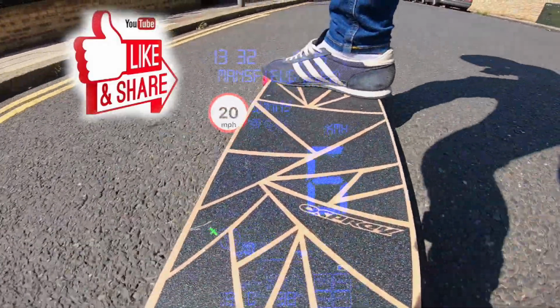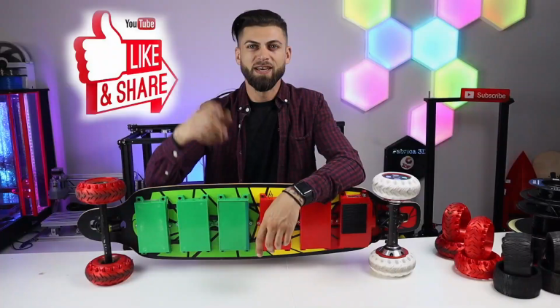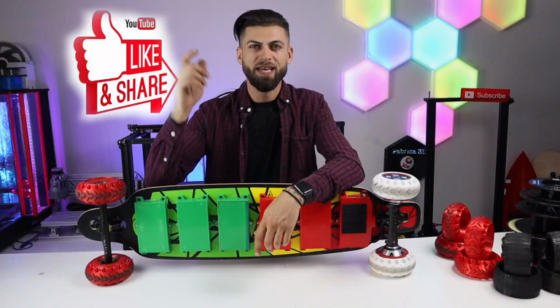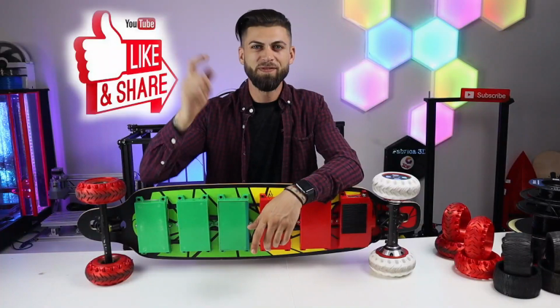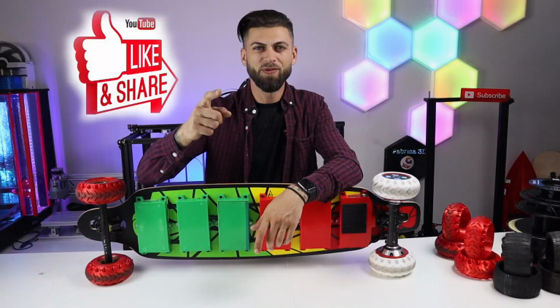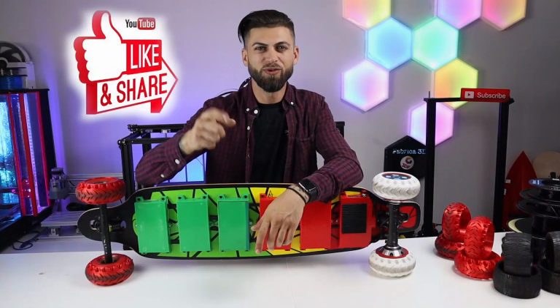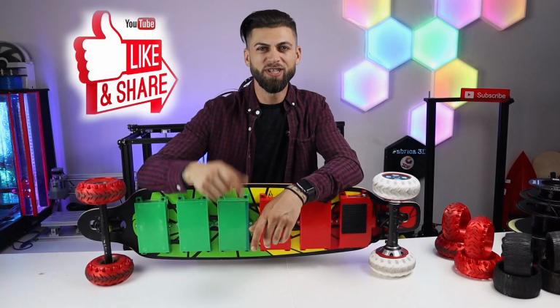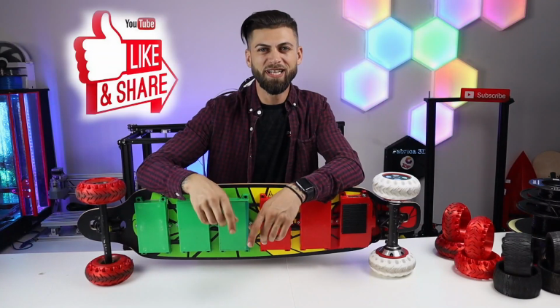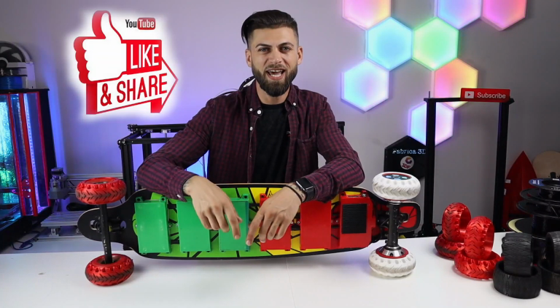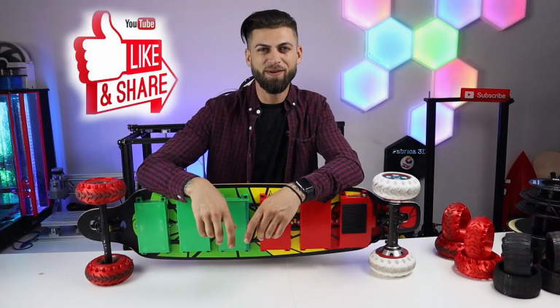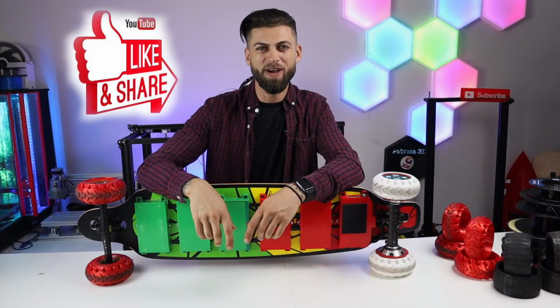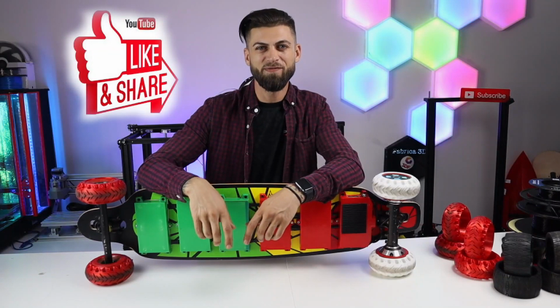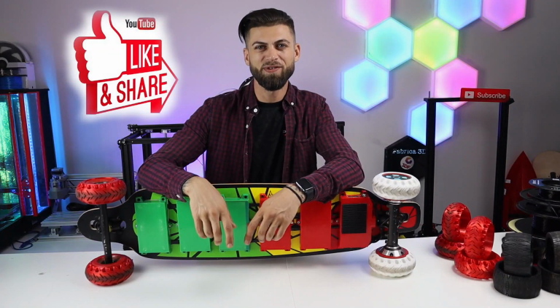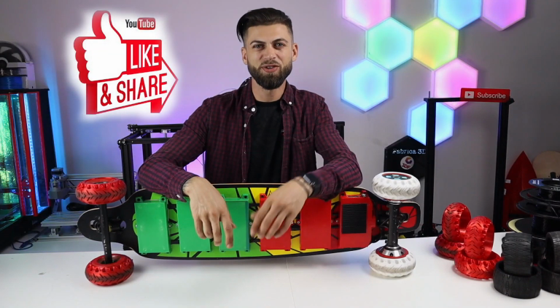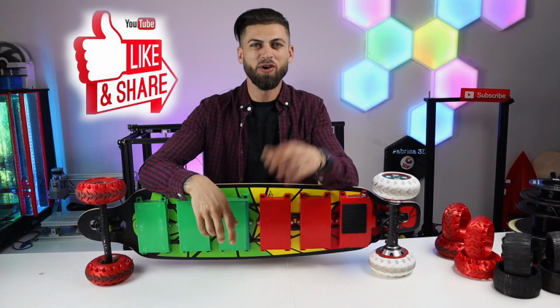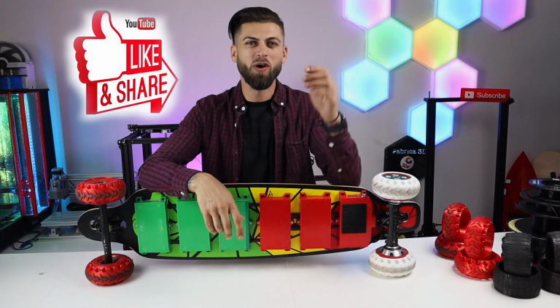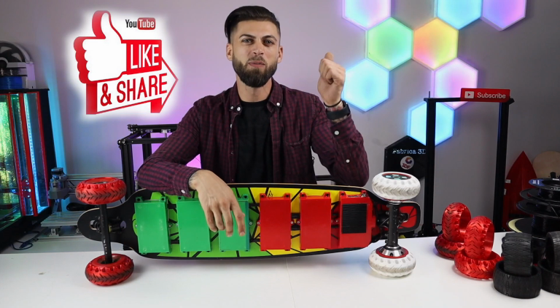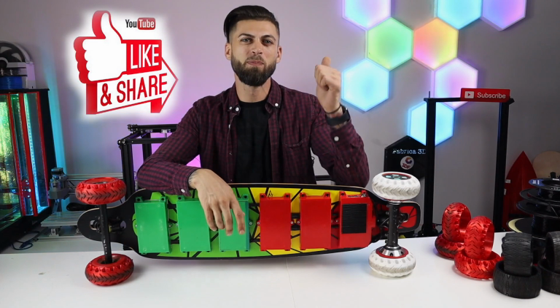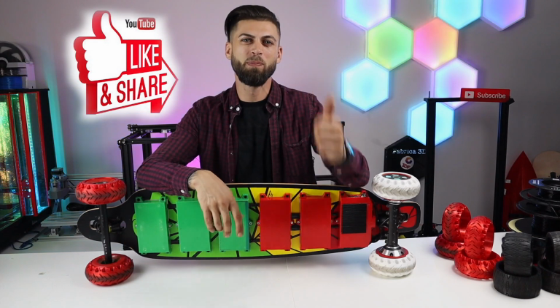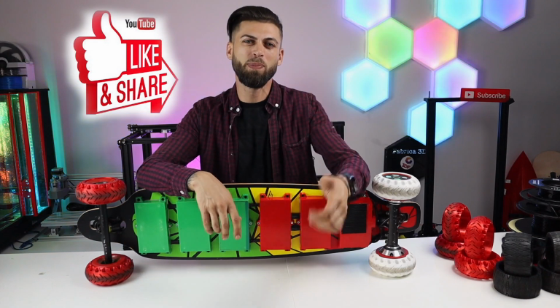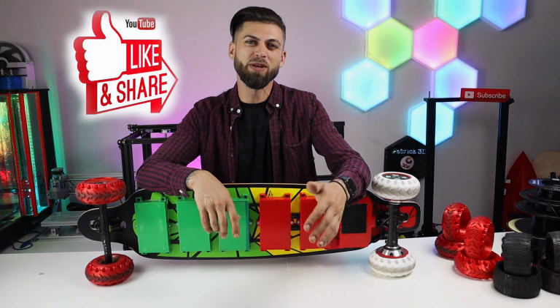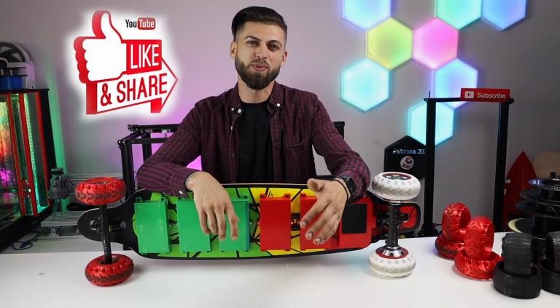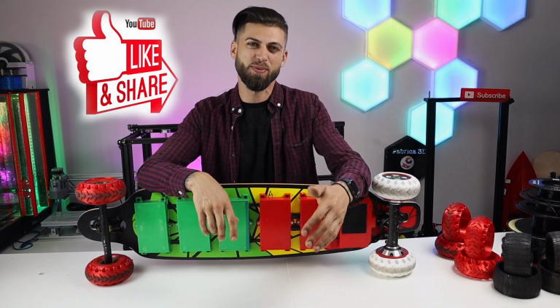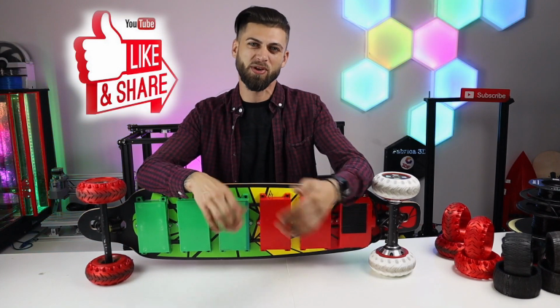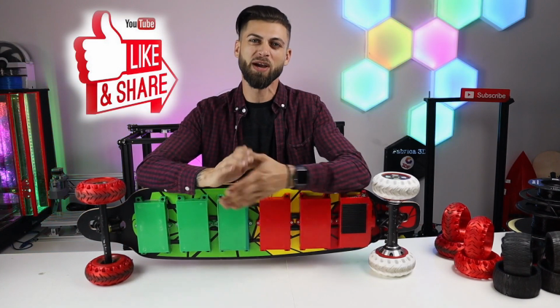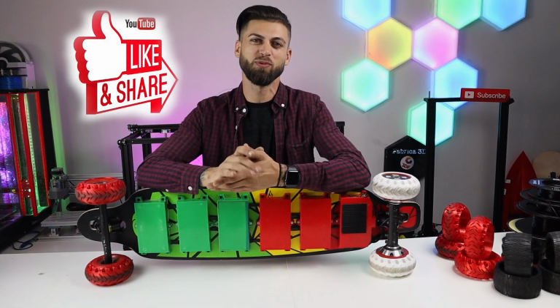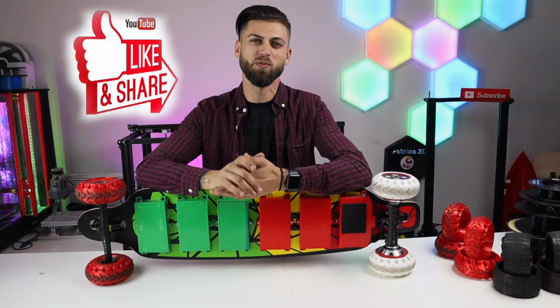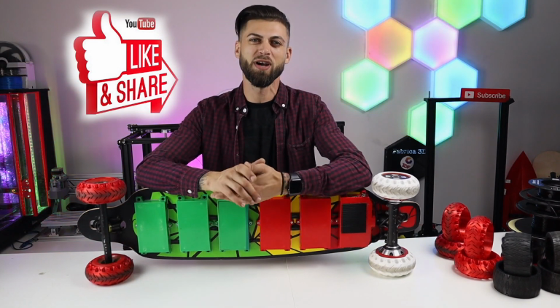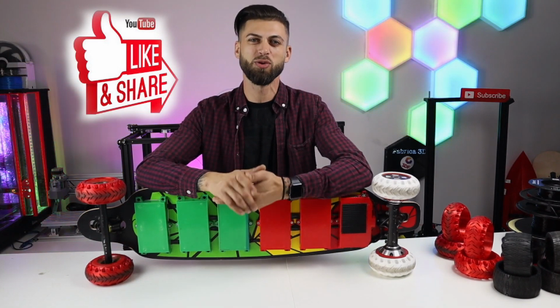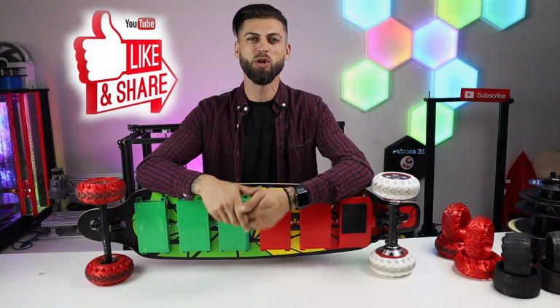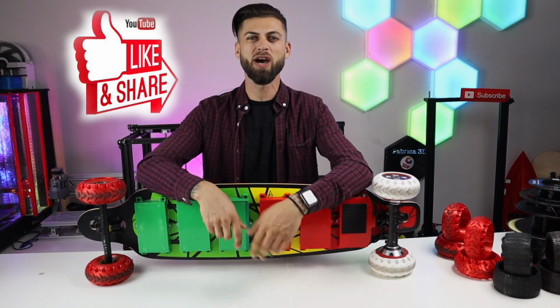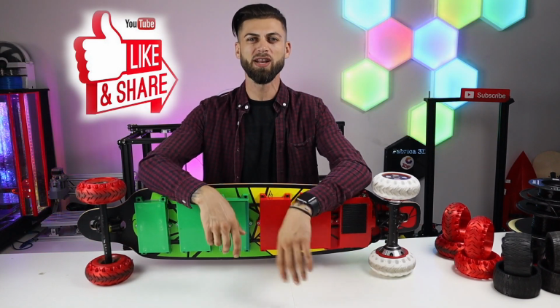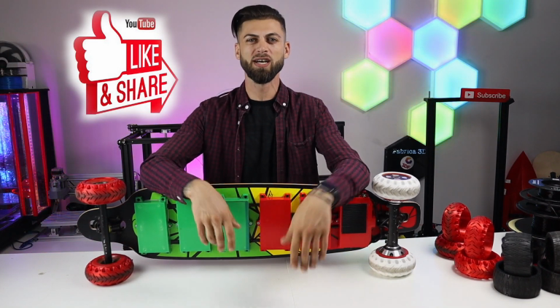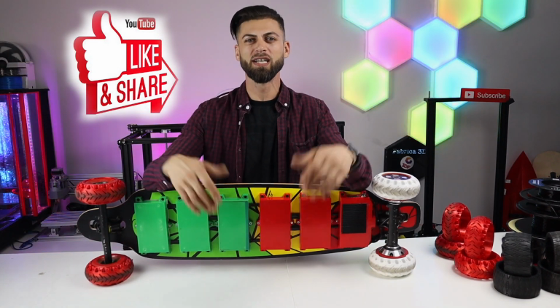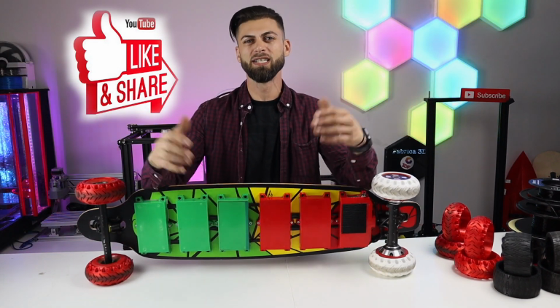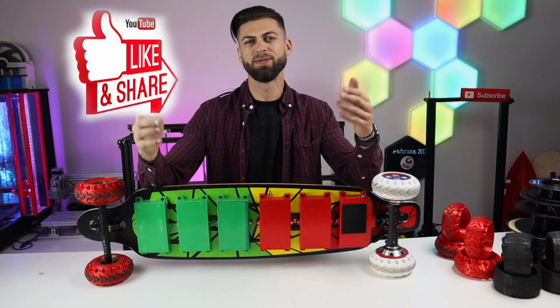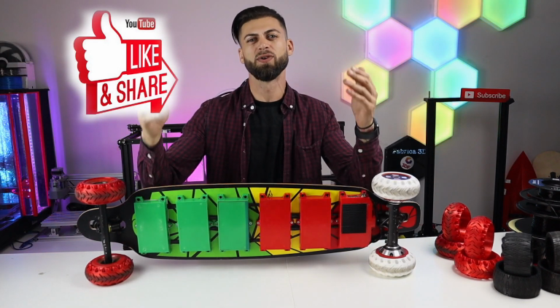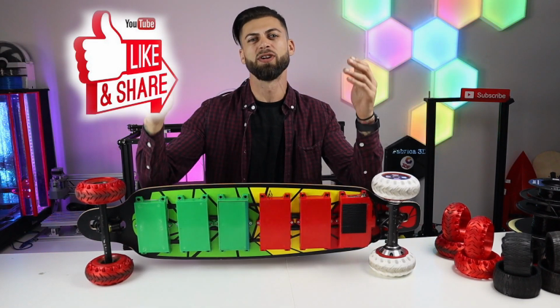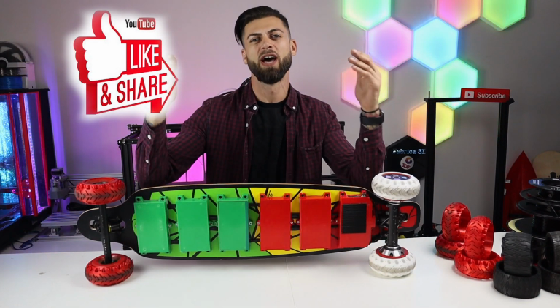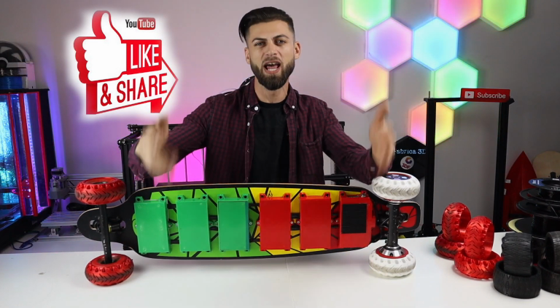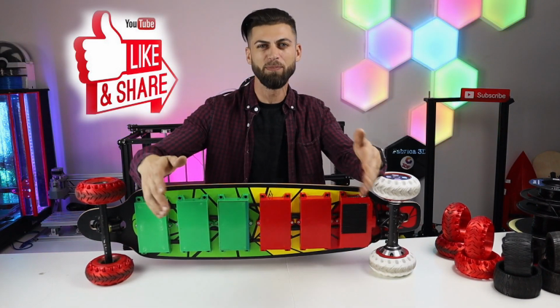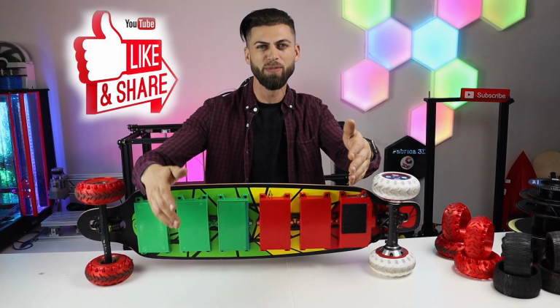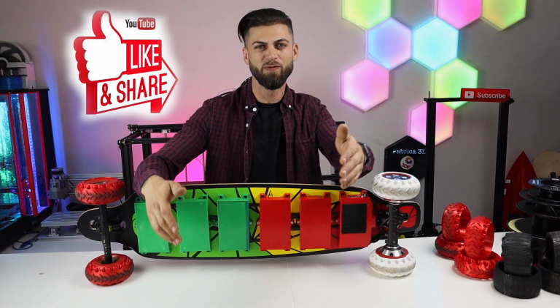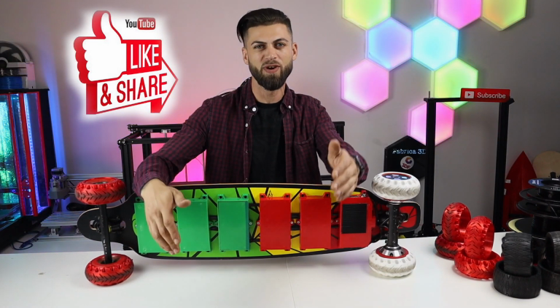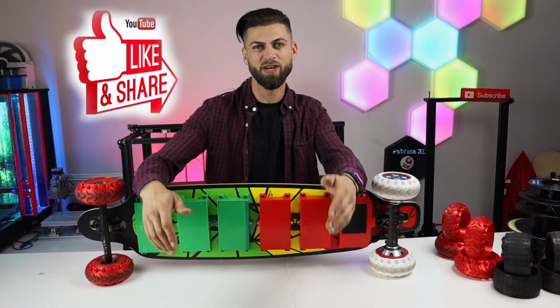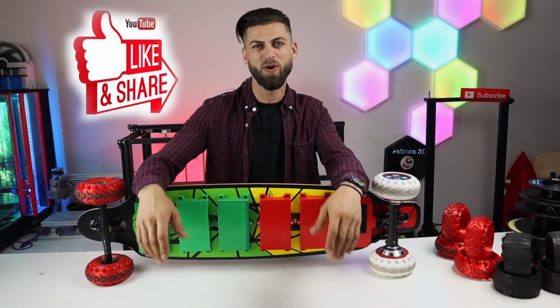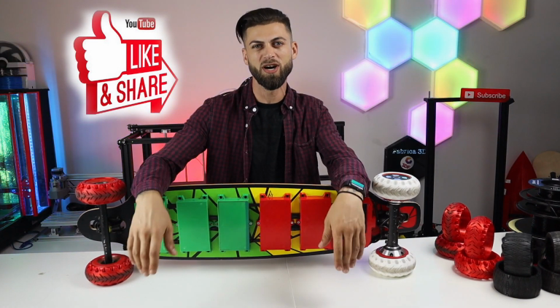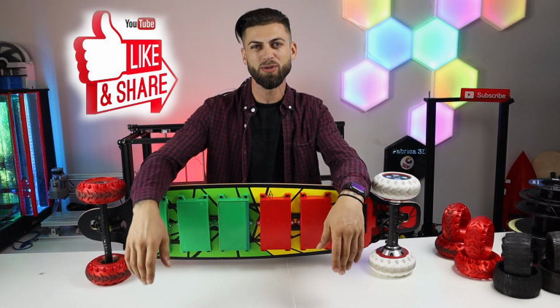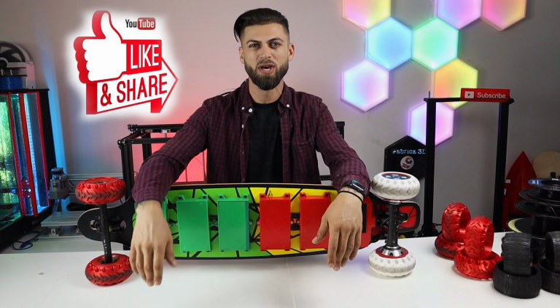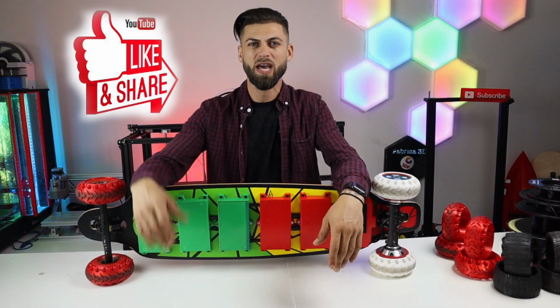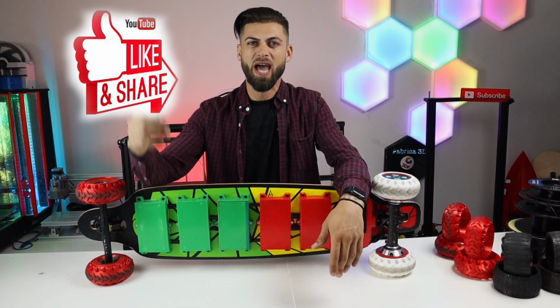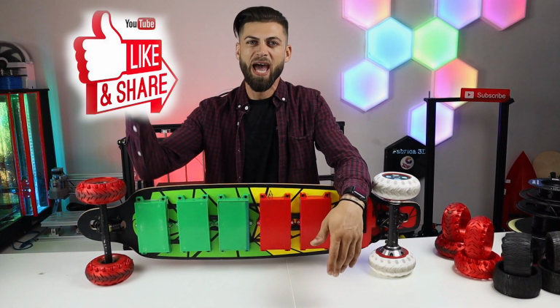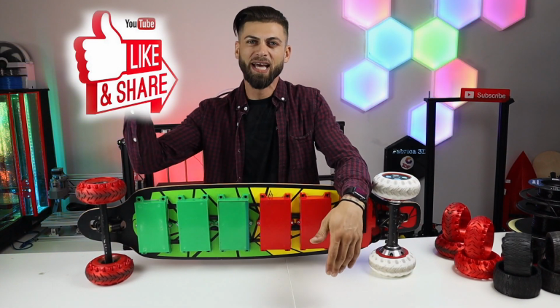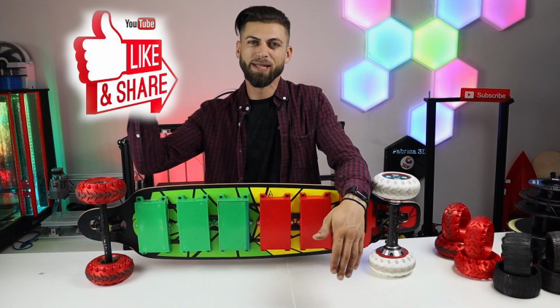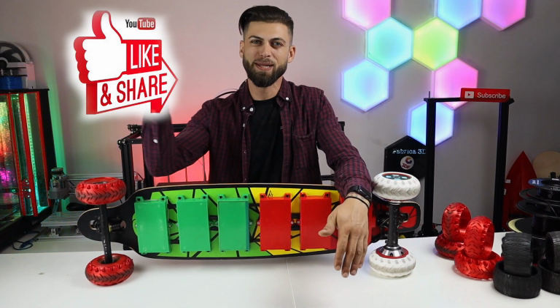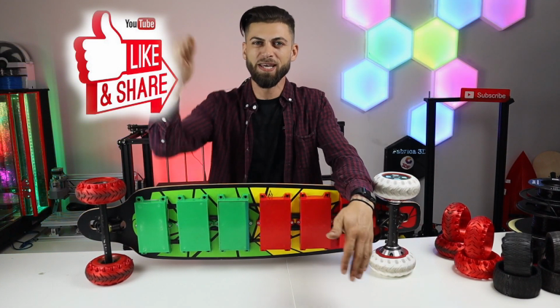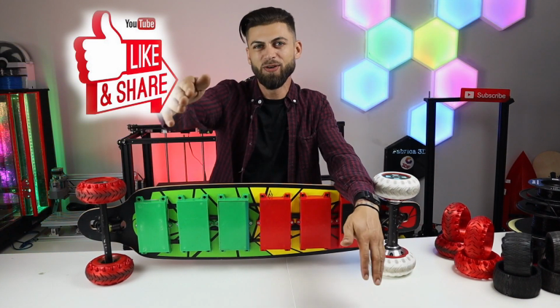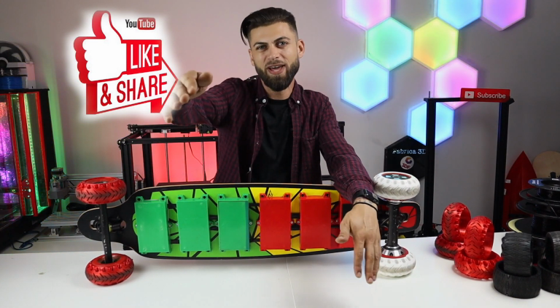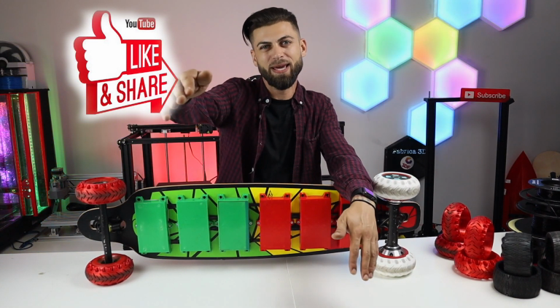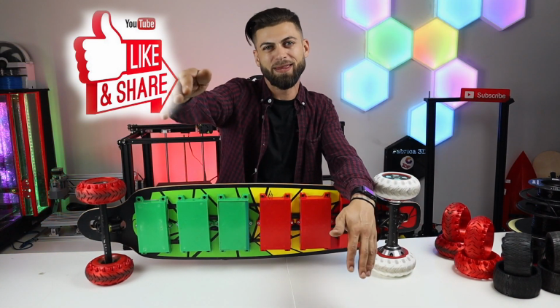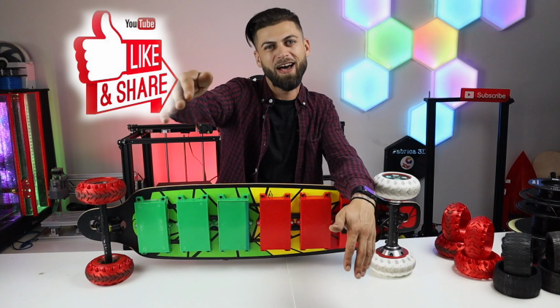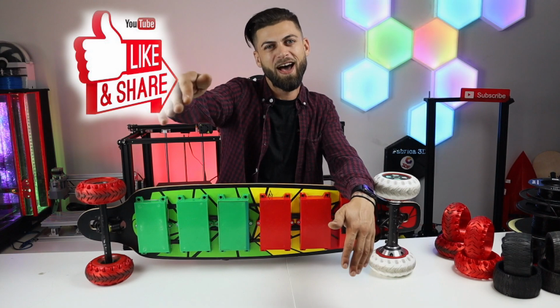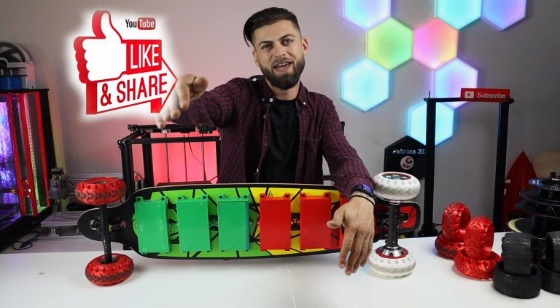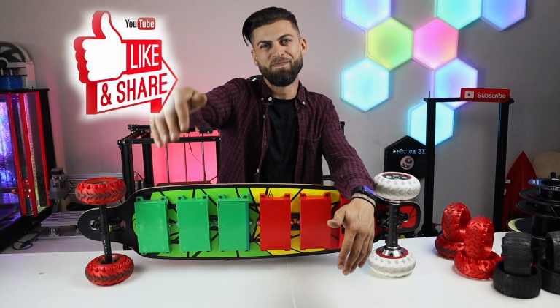If you liked my video, please subscribe to my channel — it's going to help me very much. See you next time.